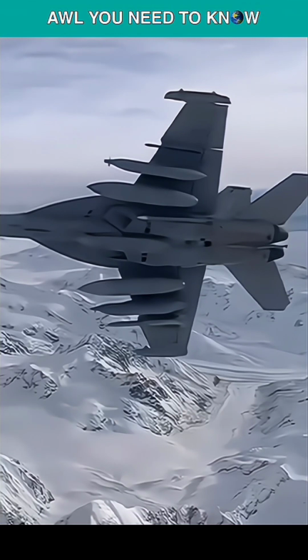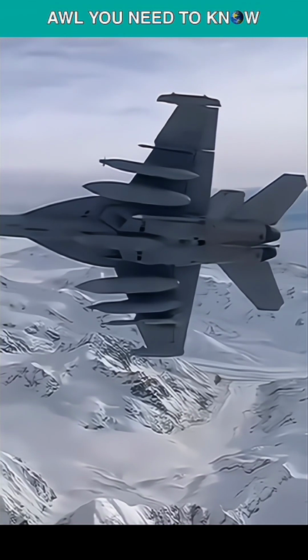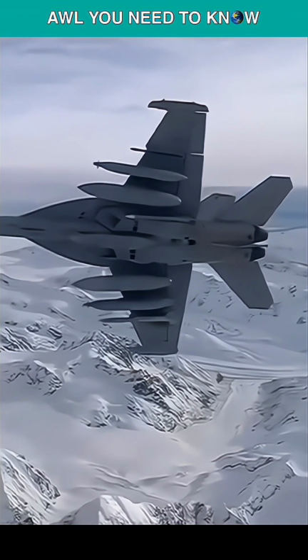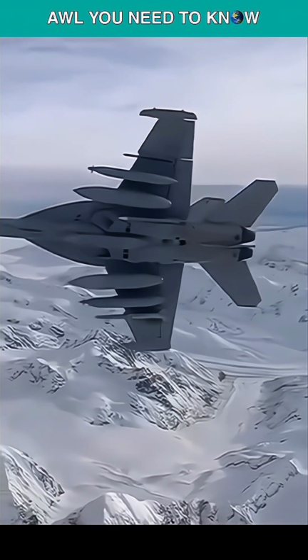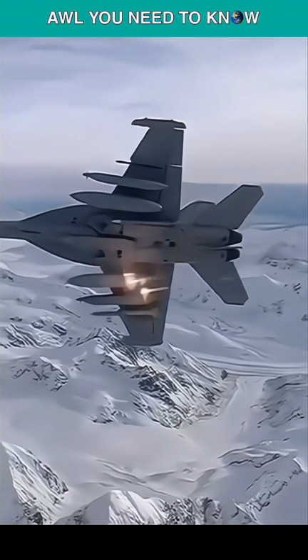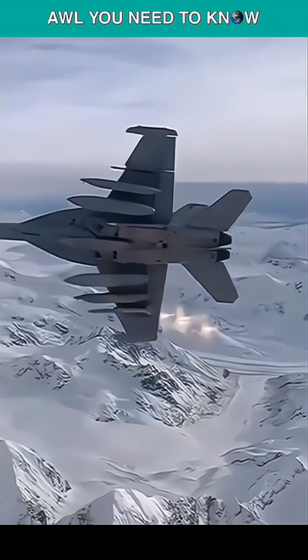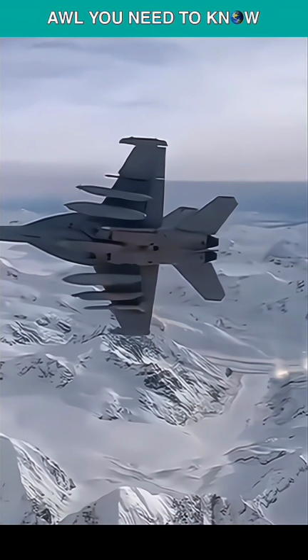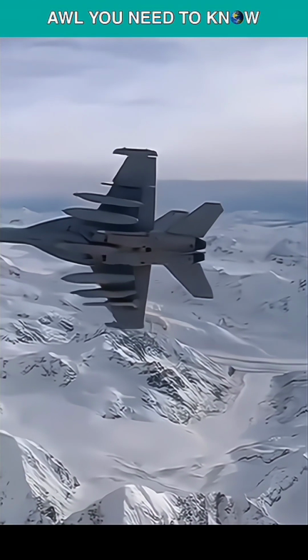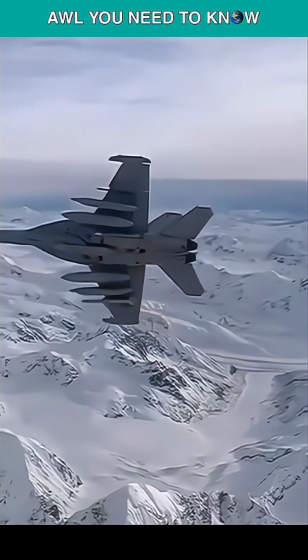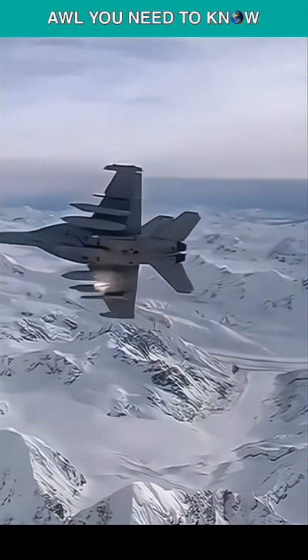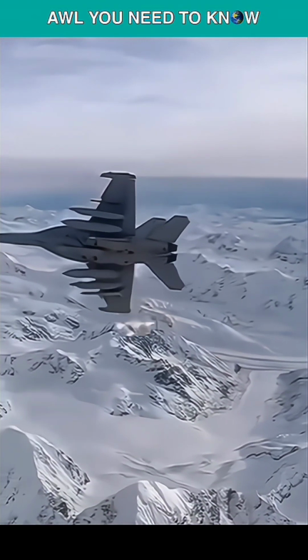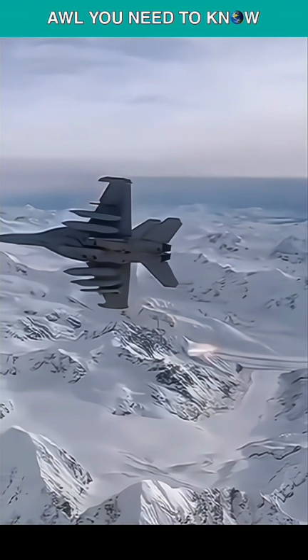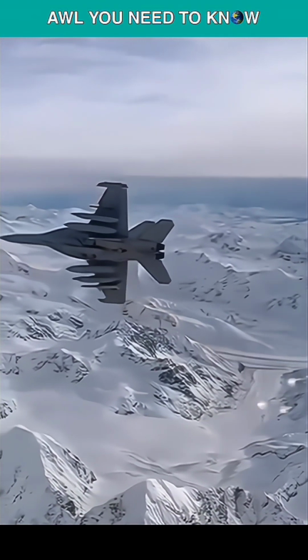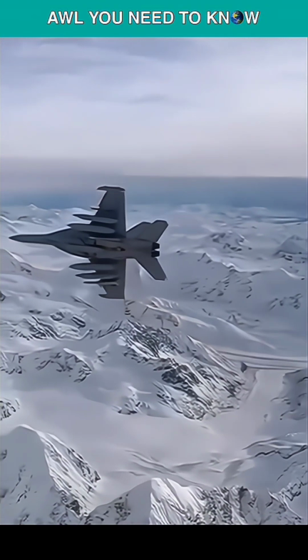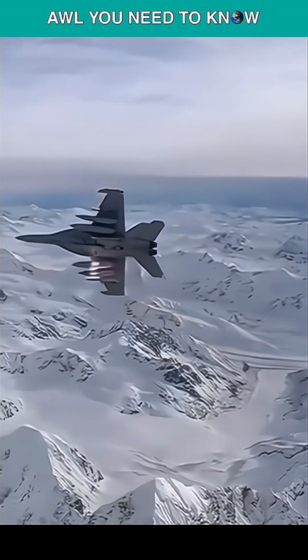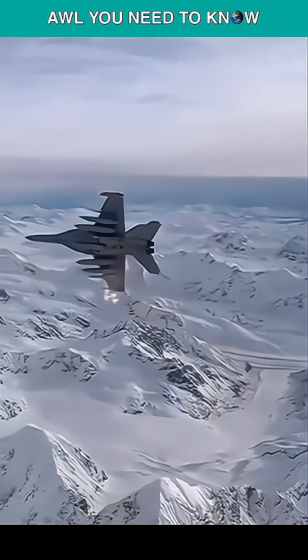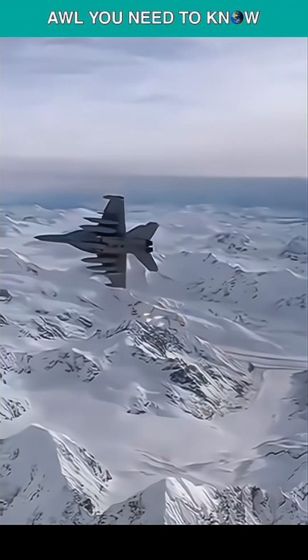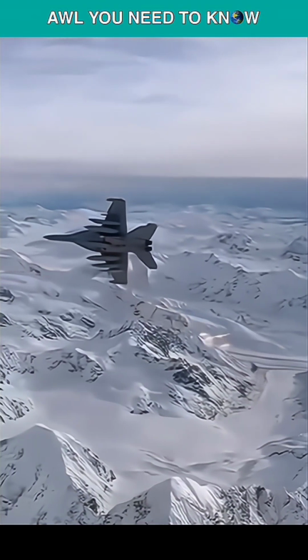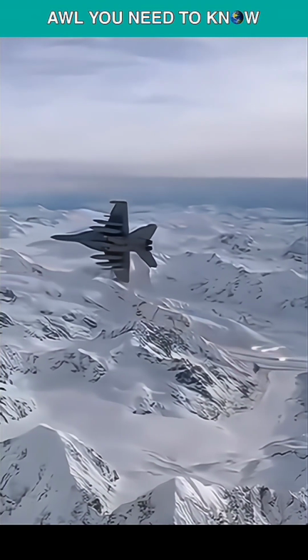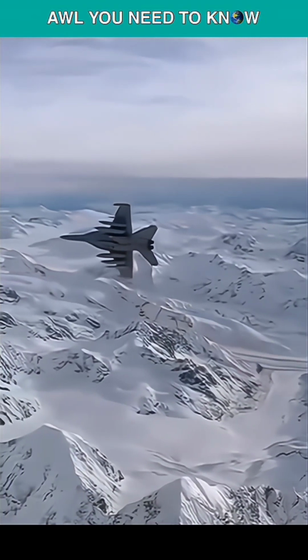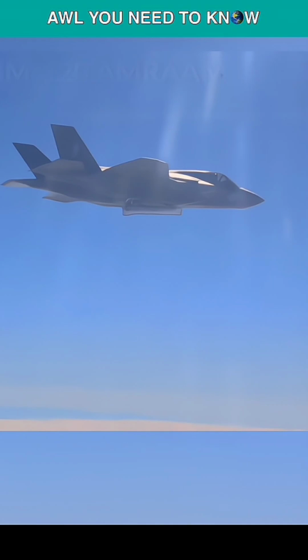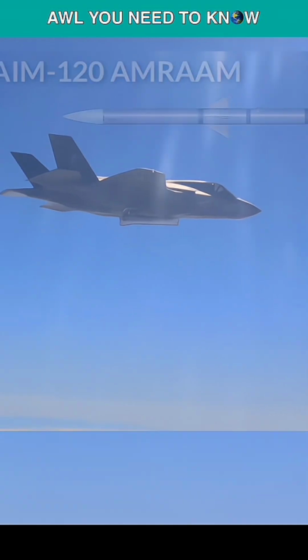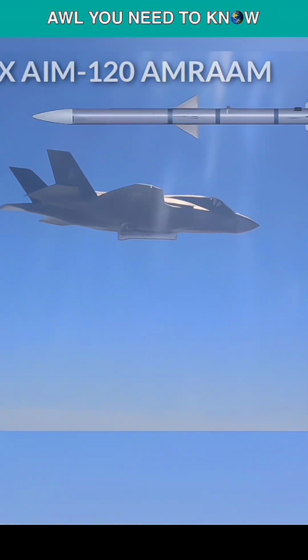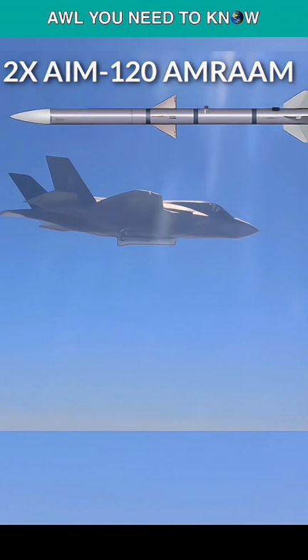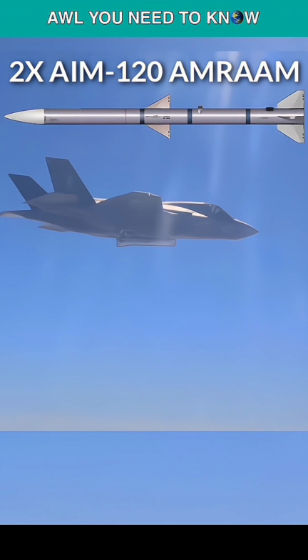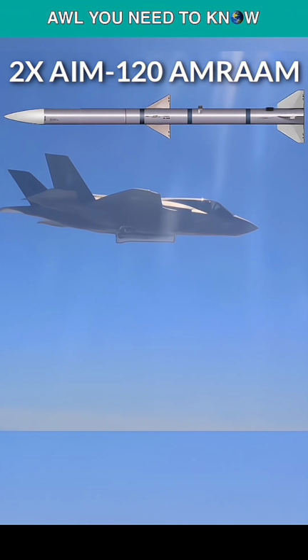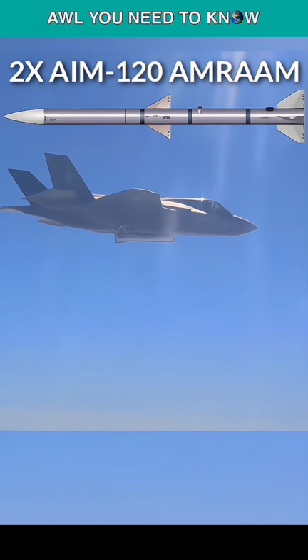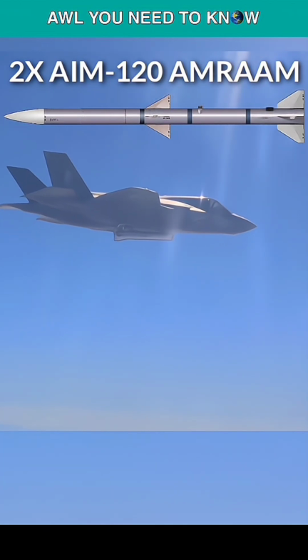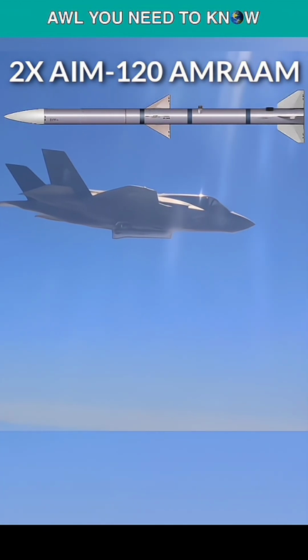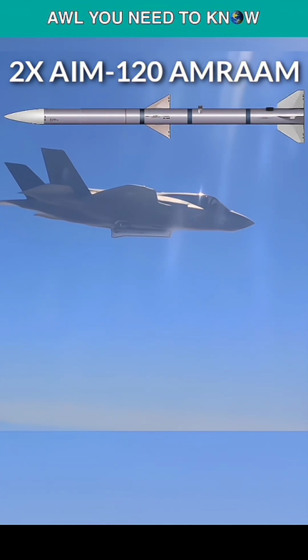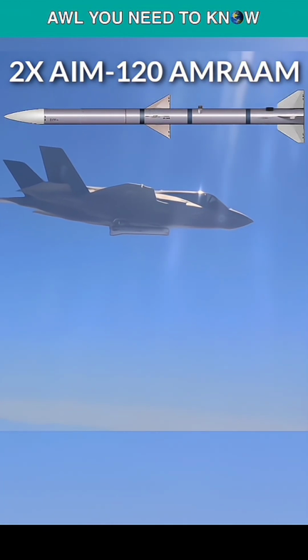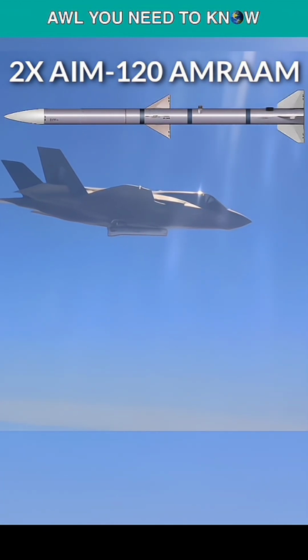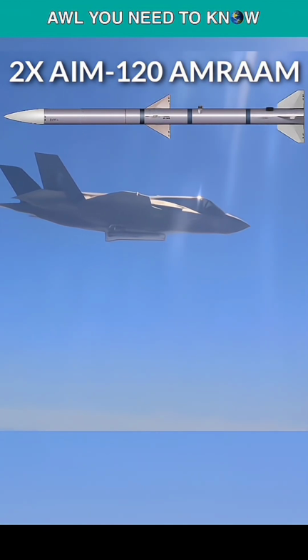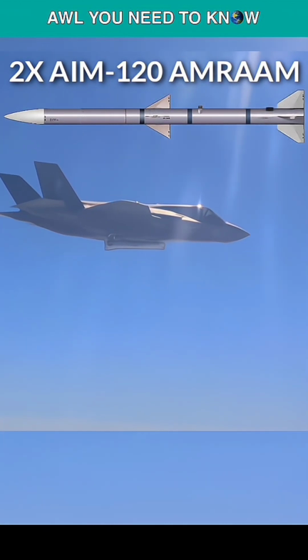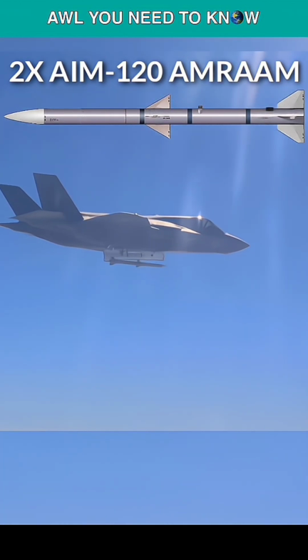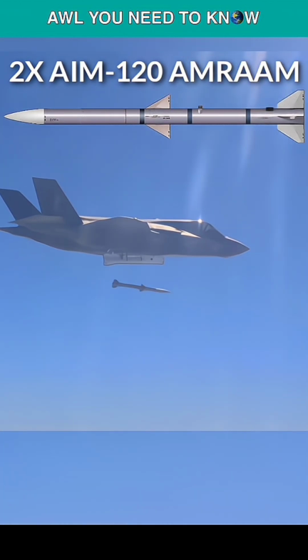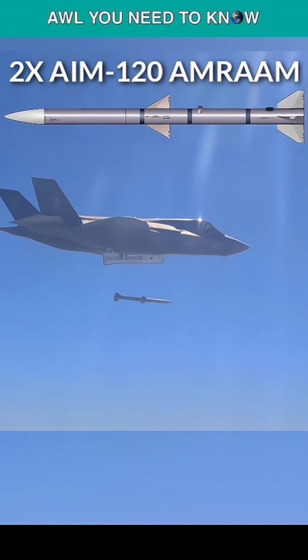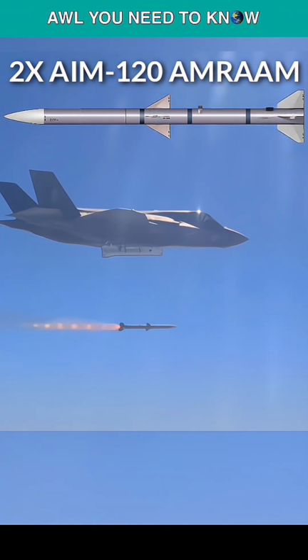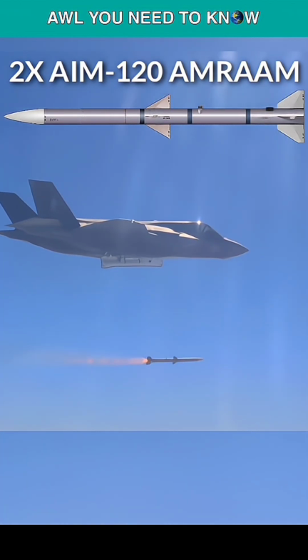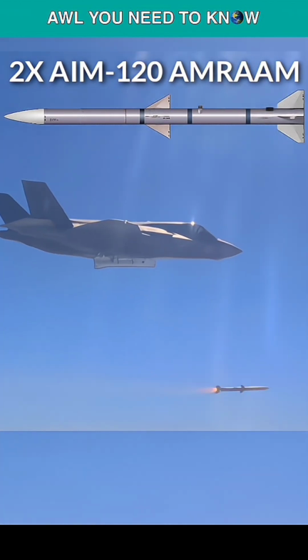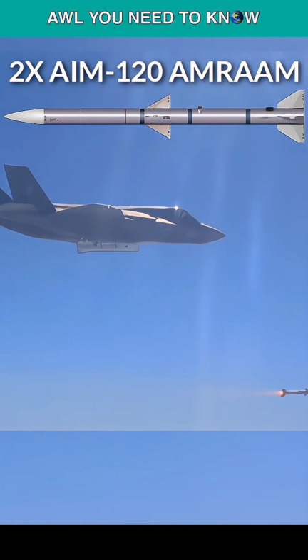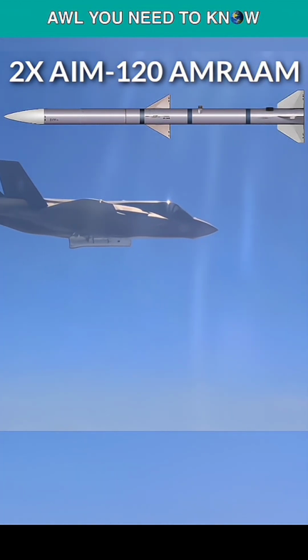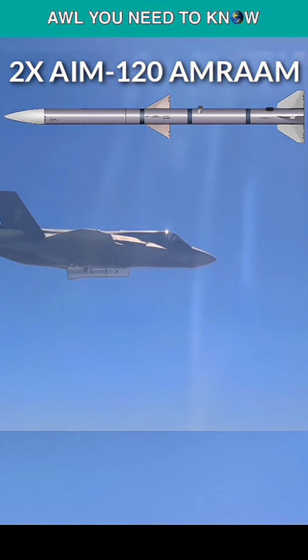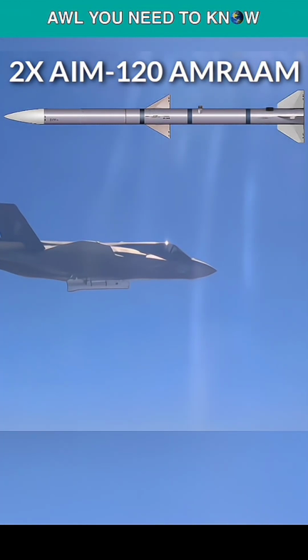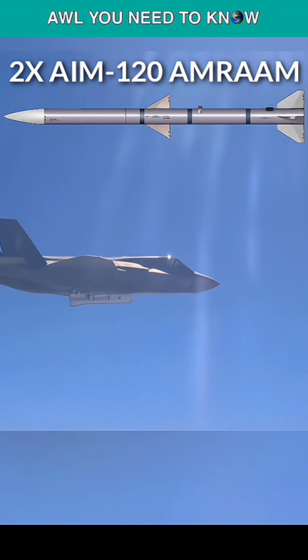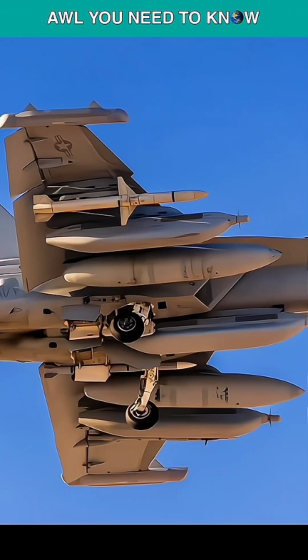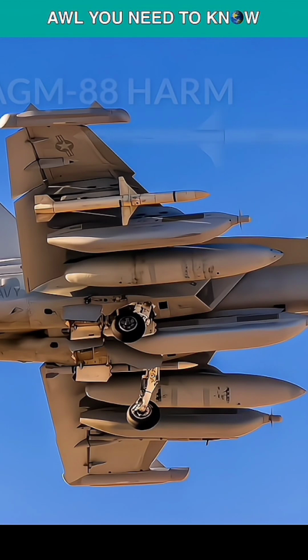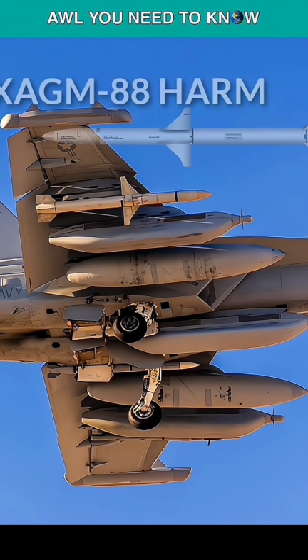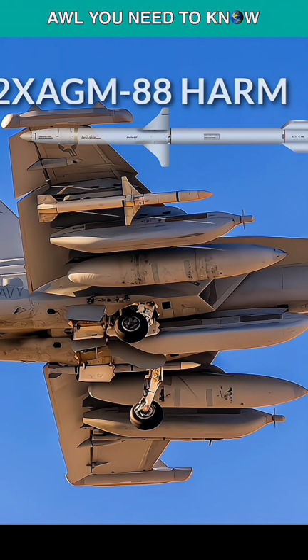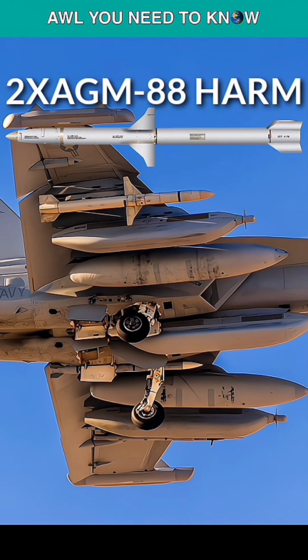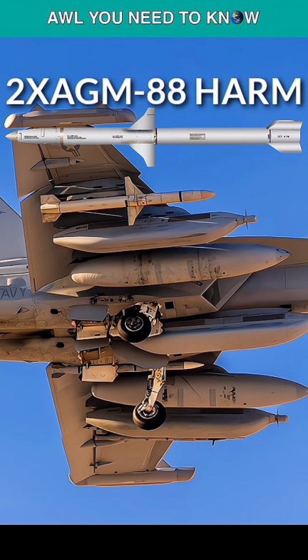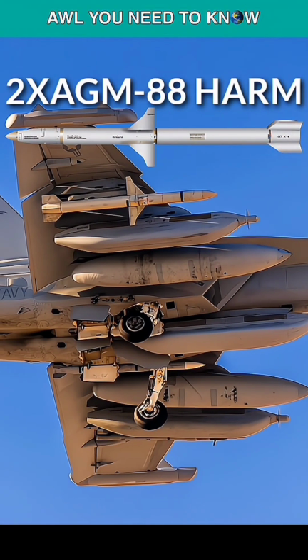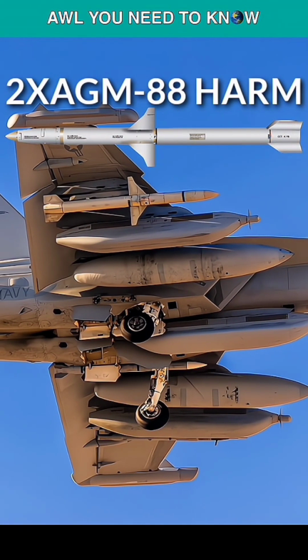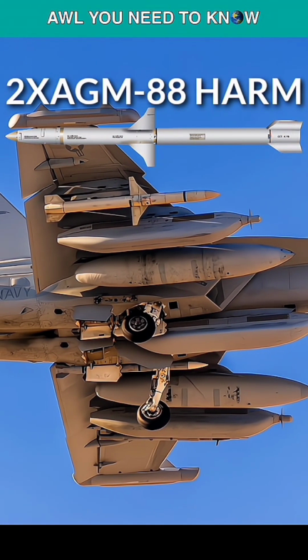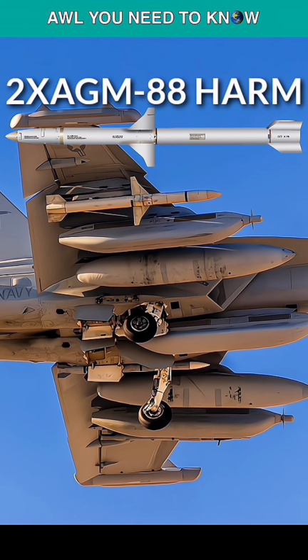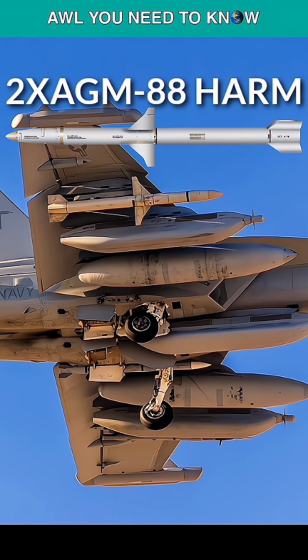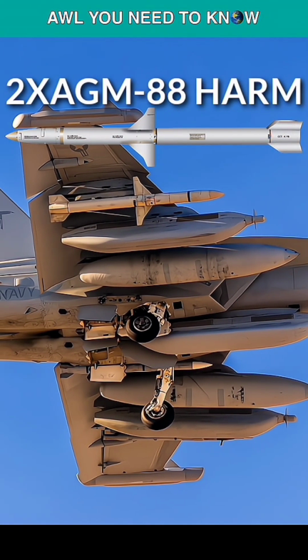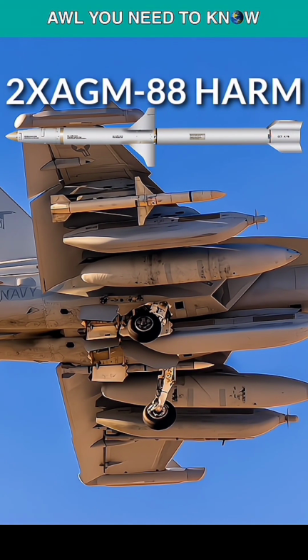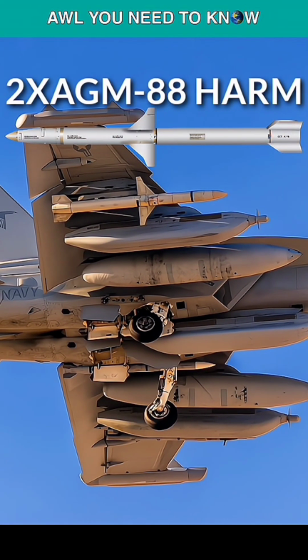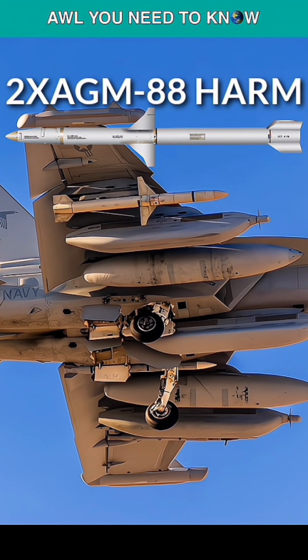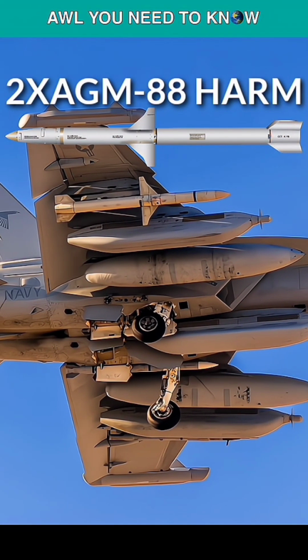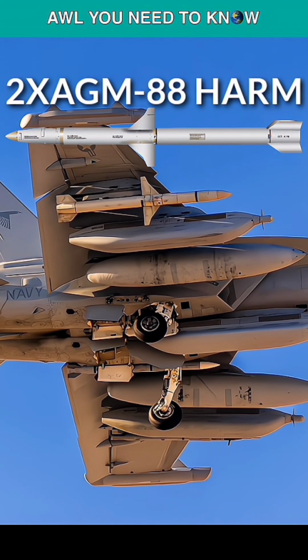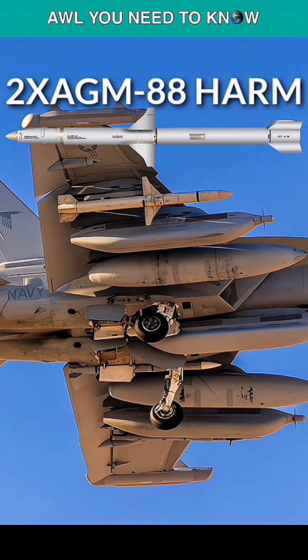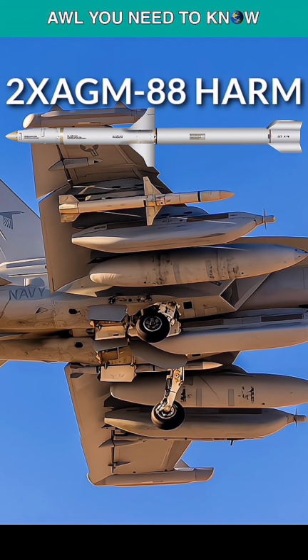Apart from jamming pods, the Growler can be armed with two AIM-120 AMRAAM missiles for self-defense, or two AGM-88 HARMs for SEAD missions.